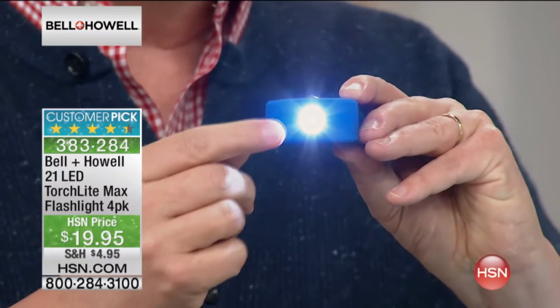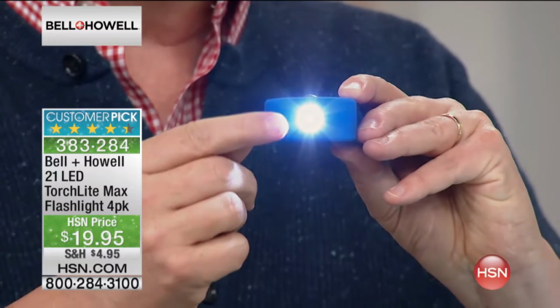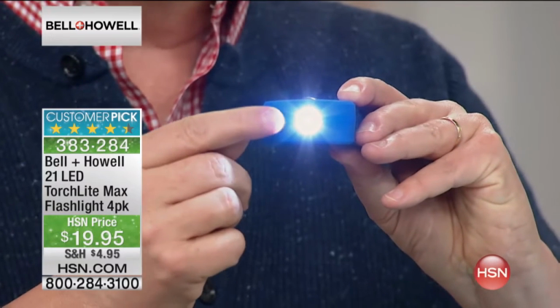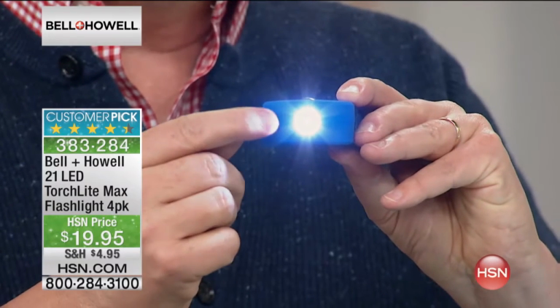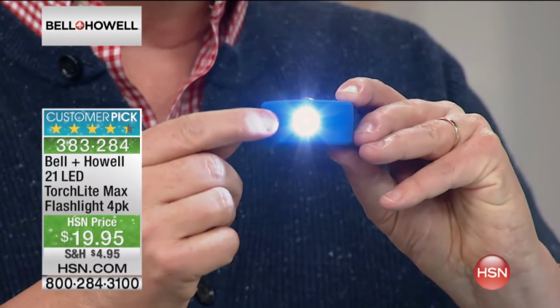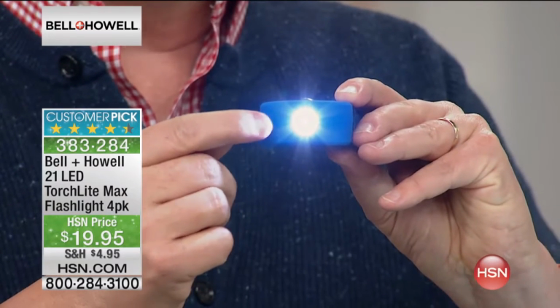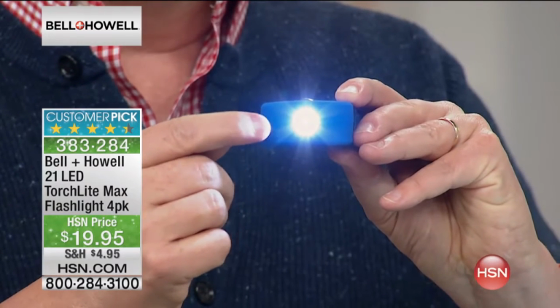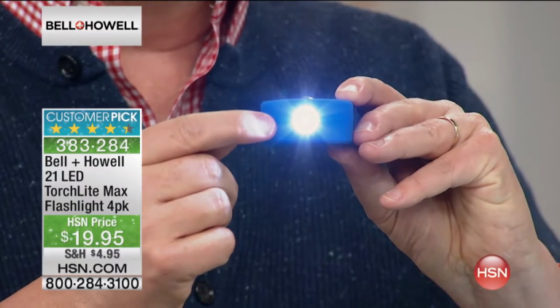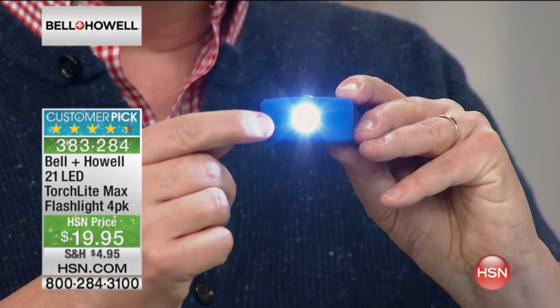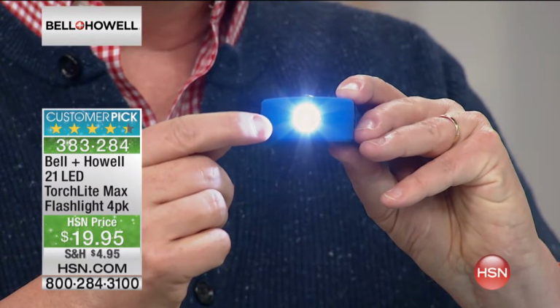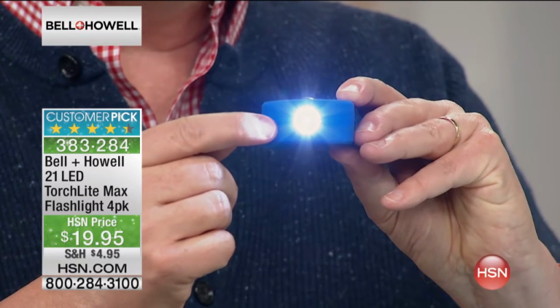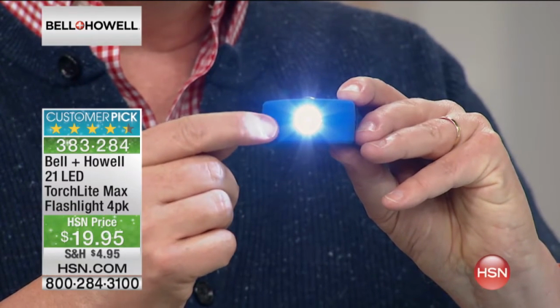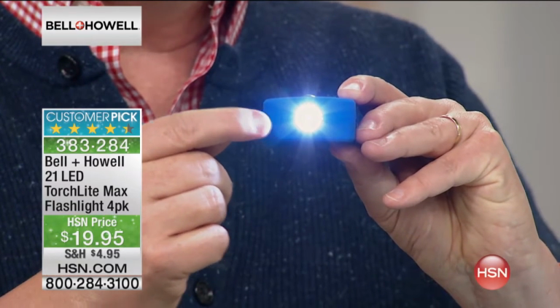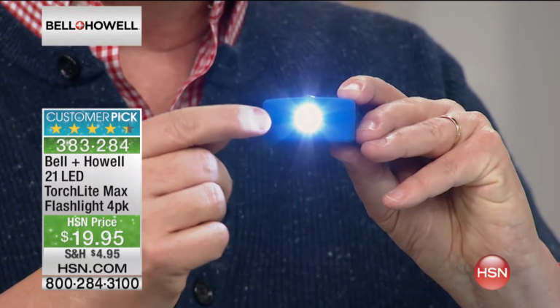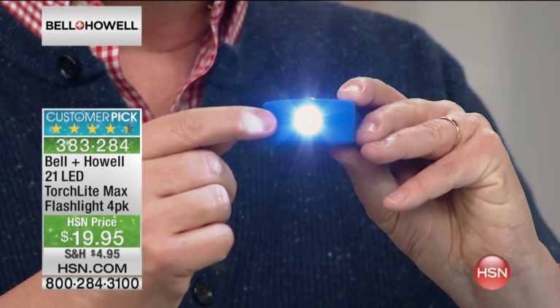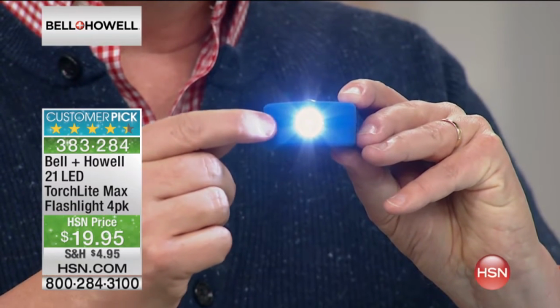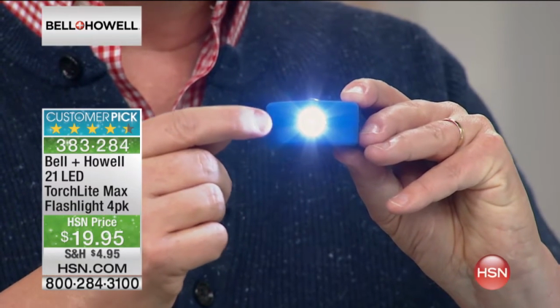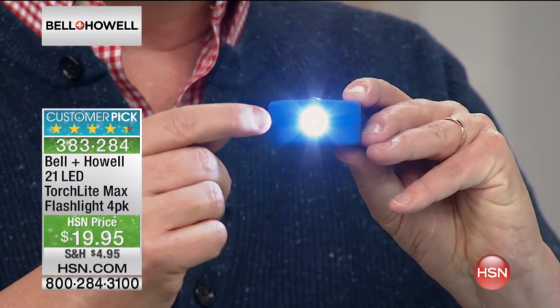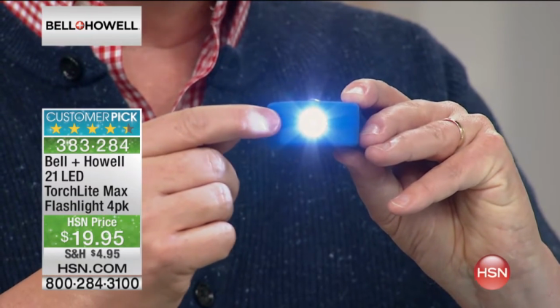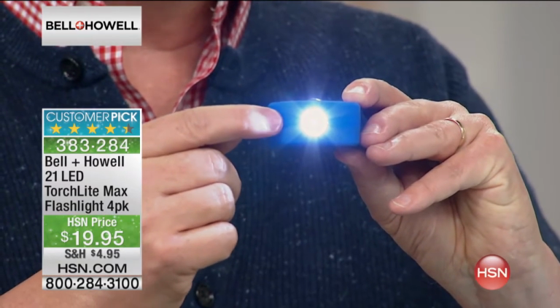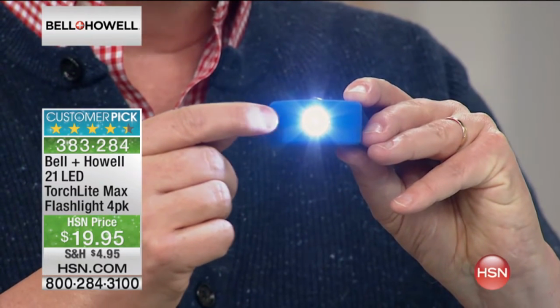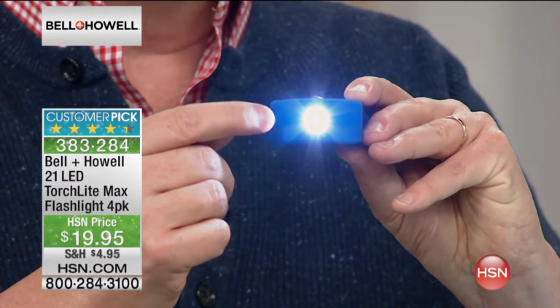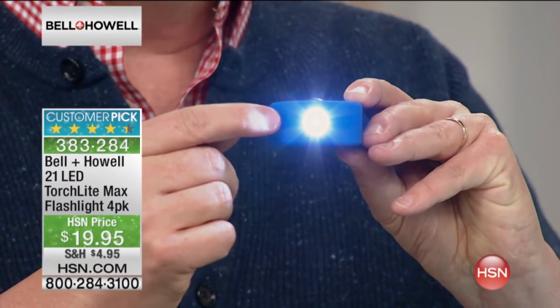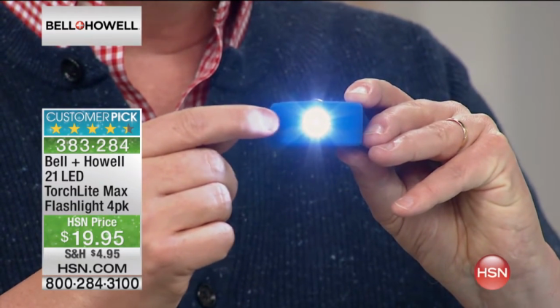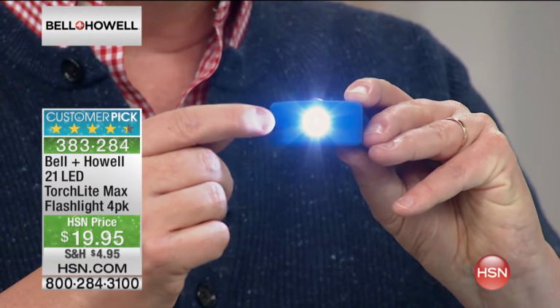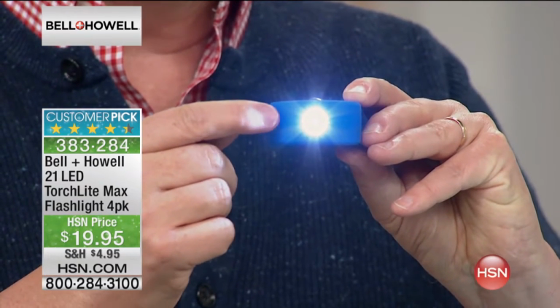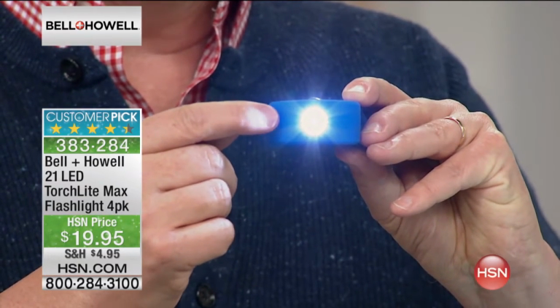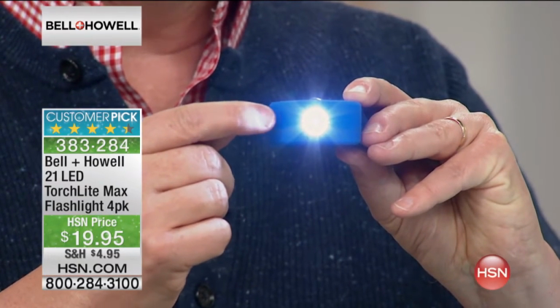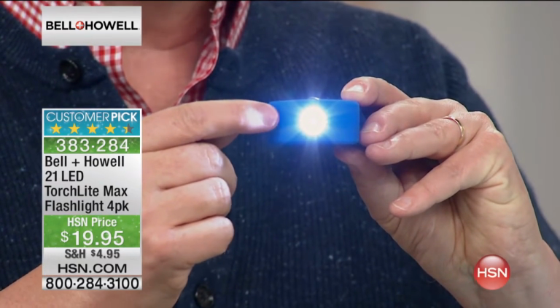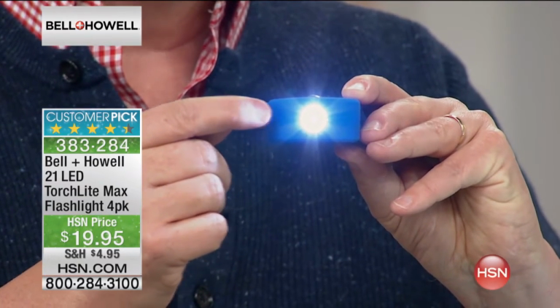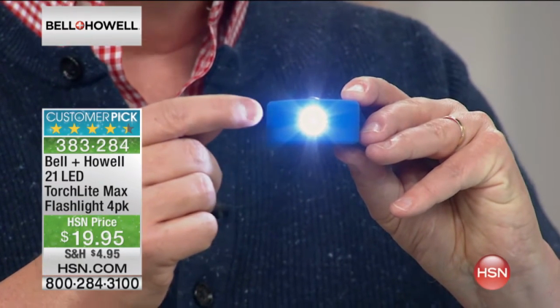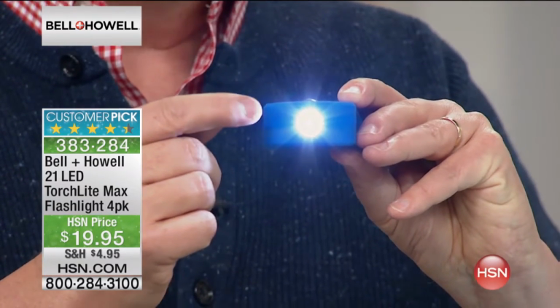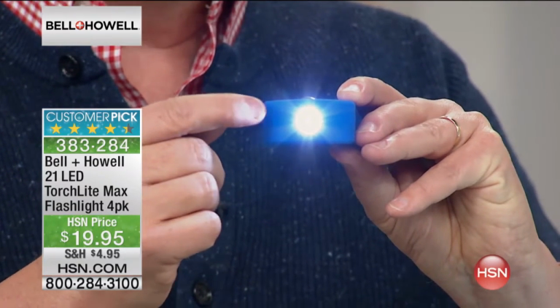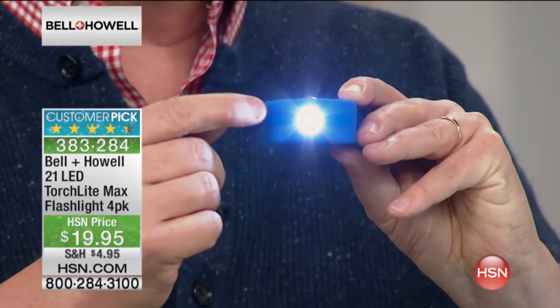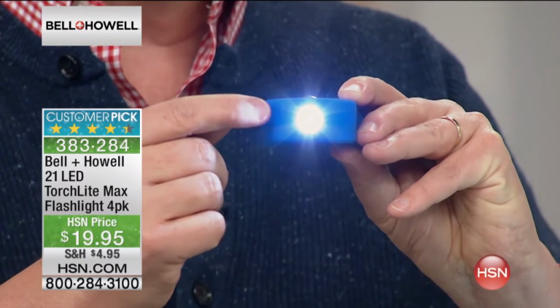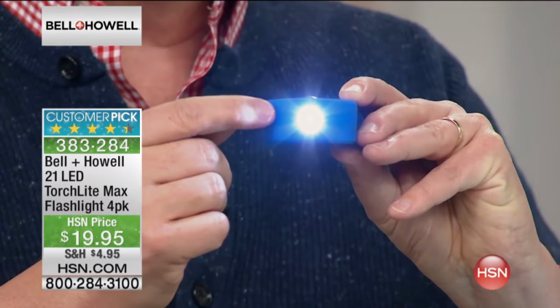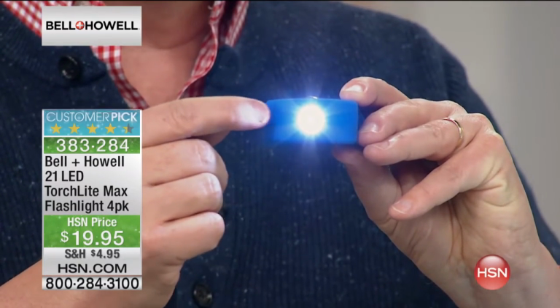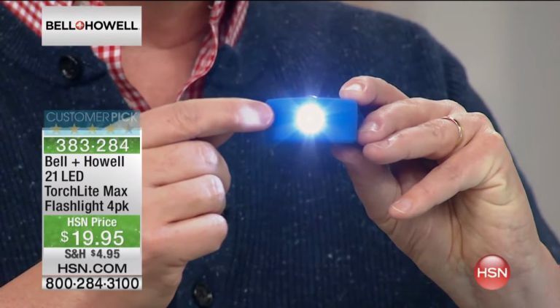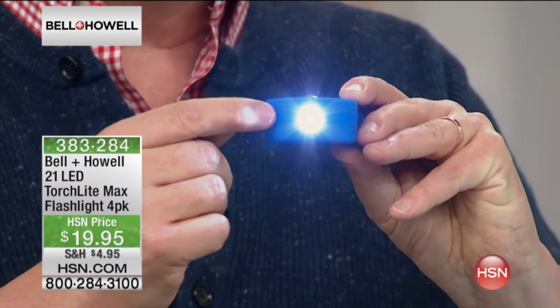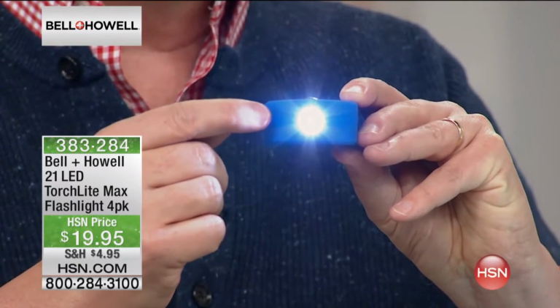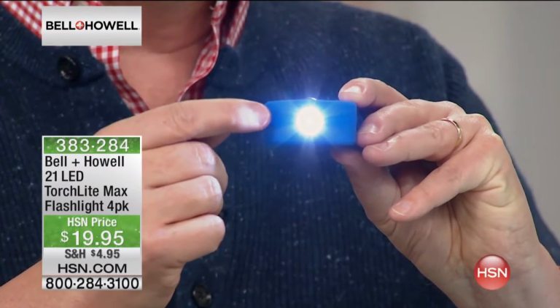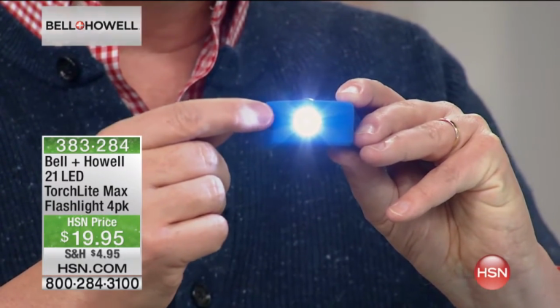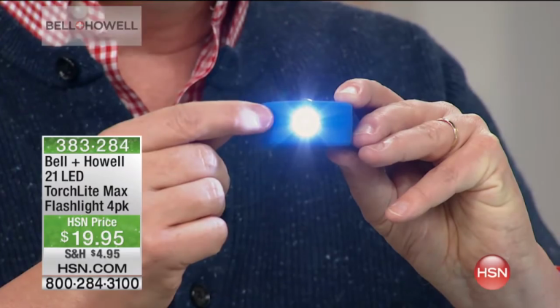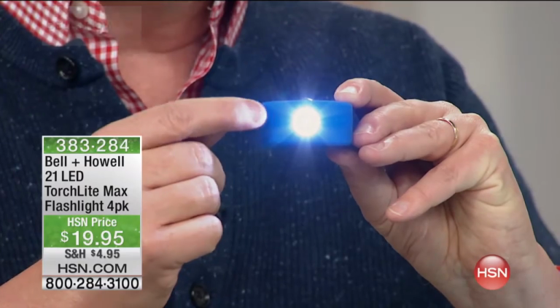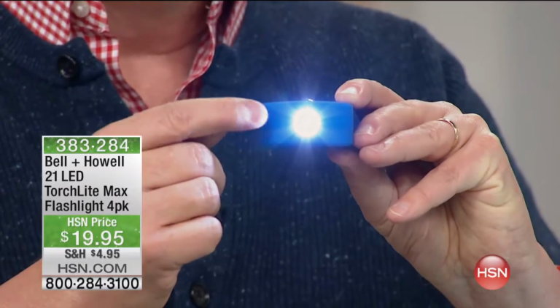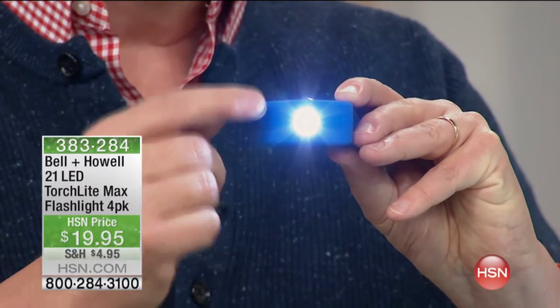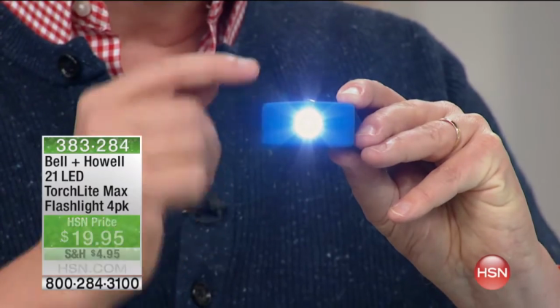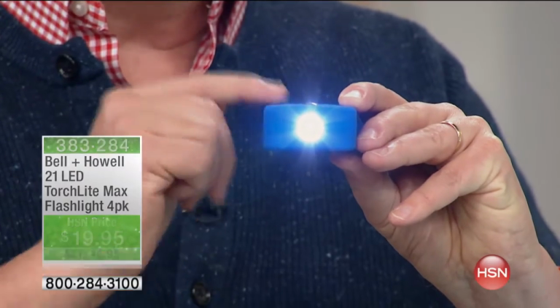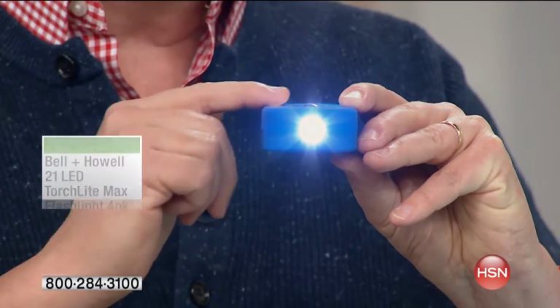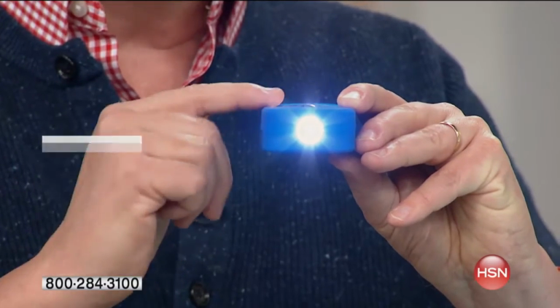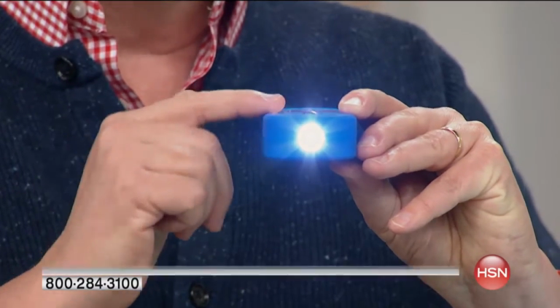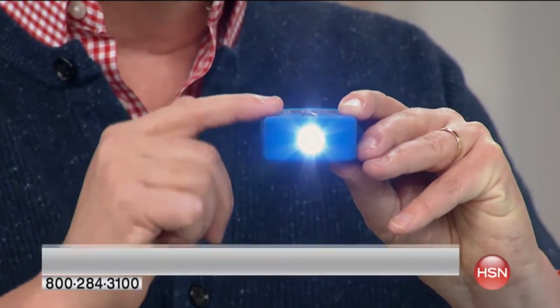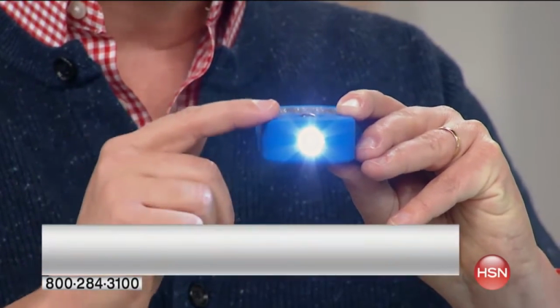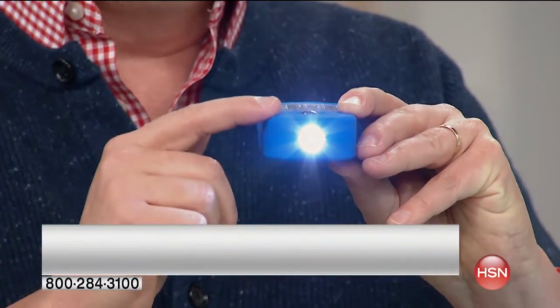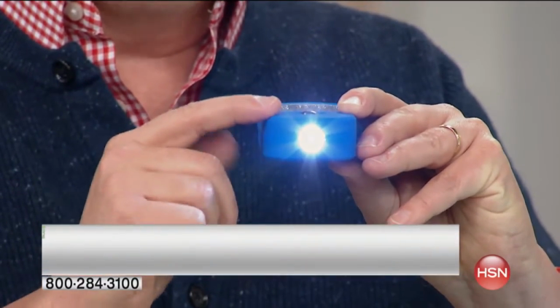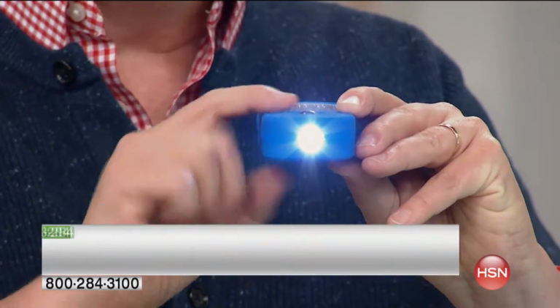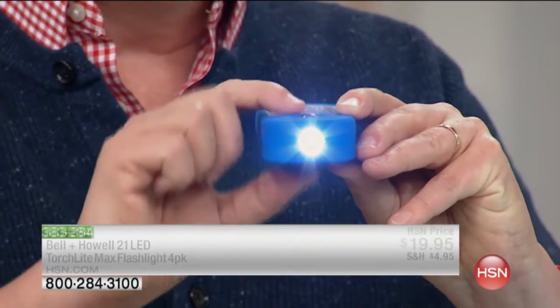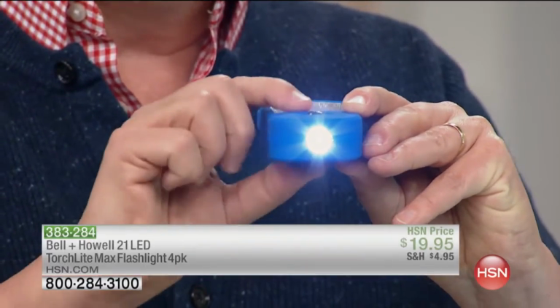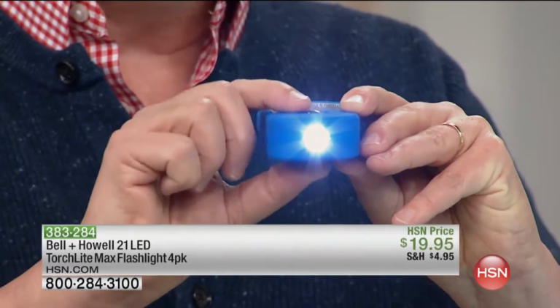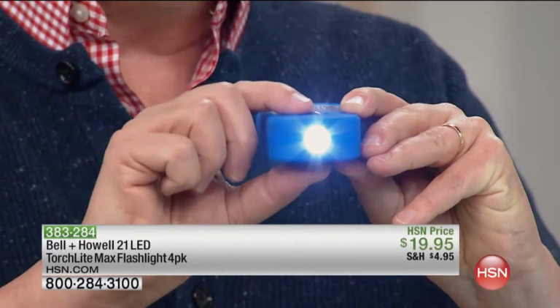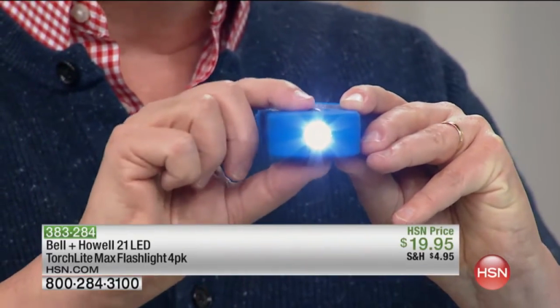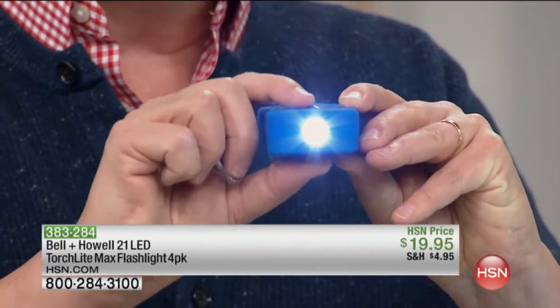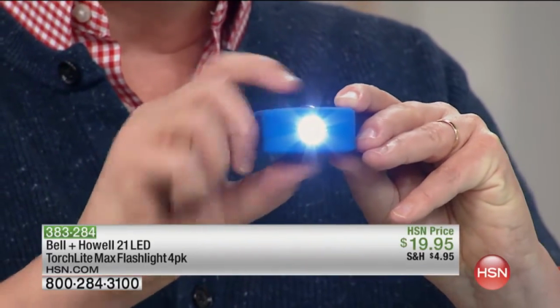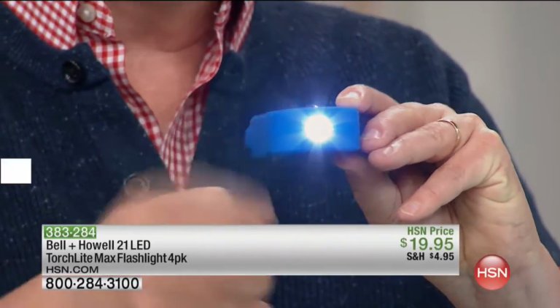And then on the end, we have a single LED — not the old wimpy single LED lights. These are super, super bright. So you have a total of 21 LEDs.